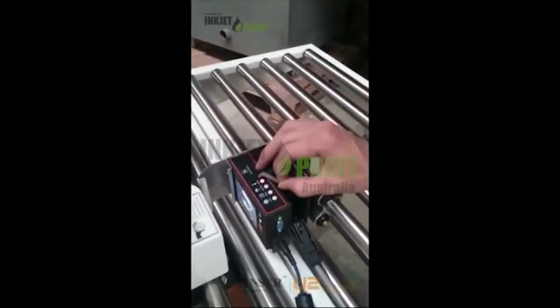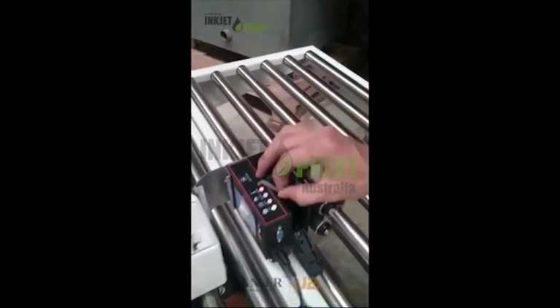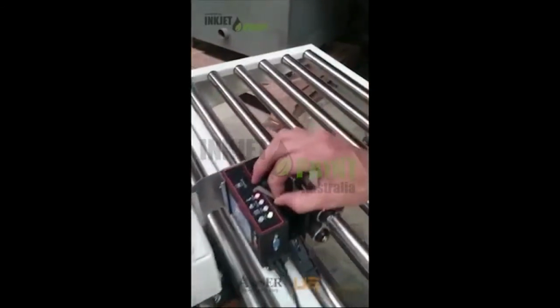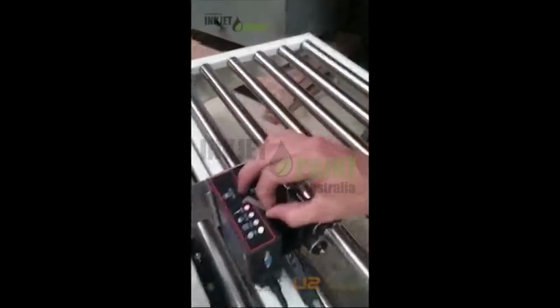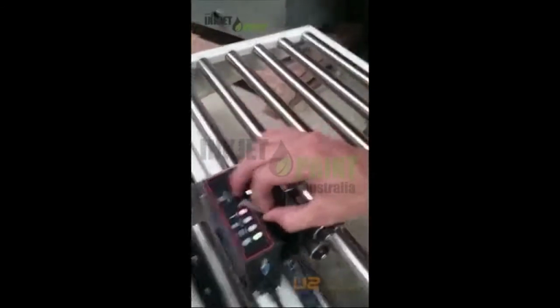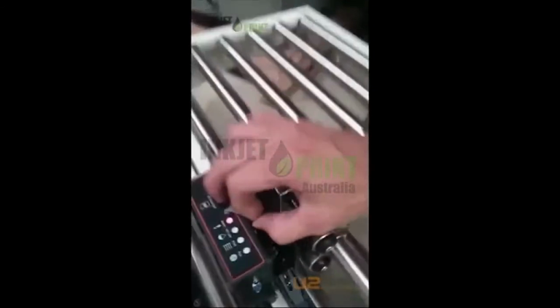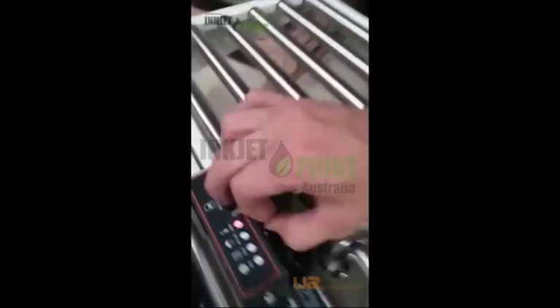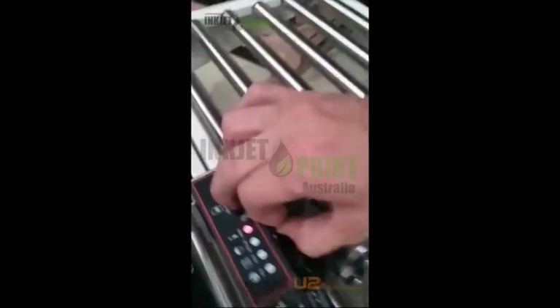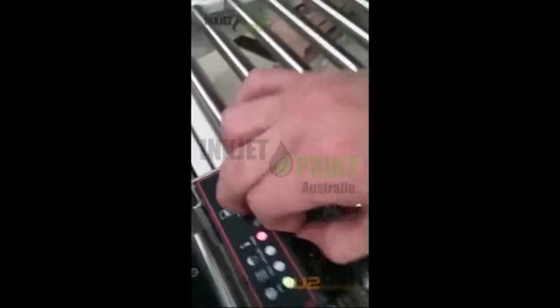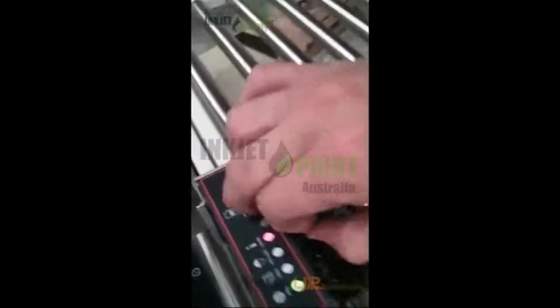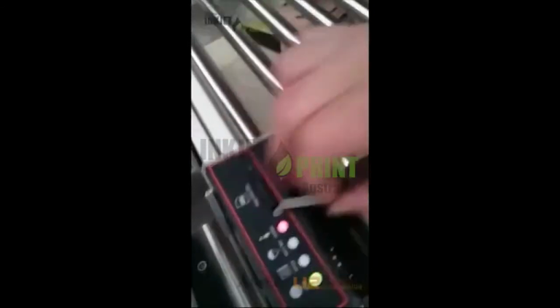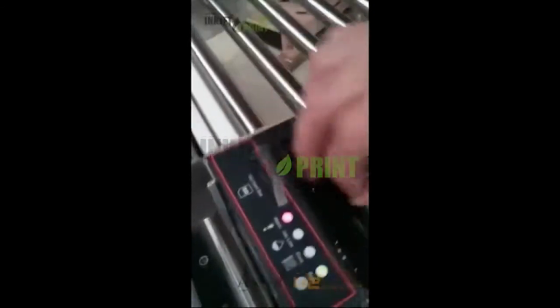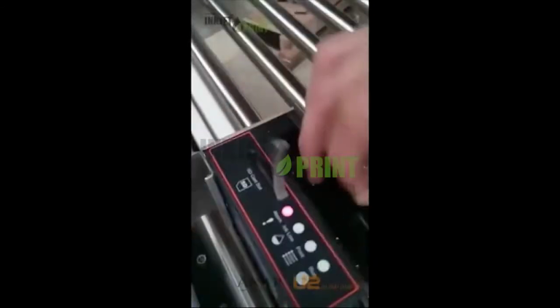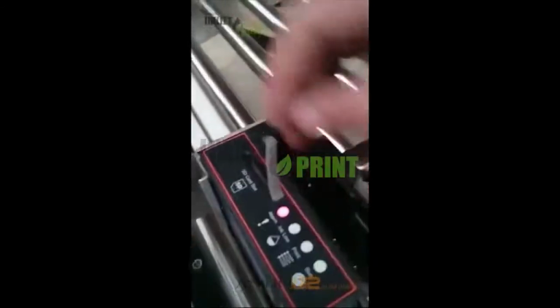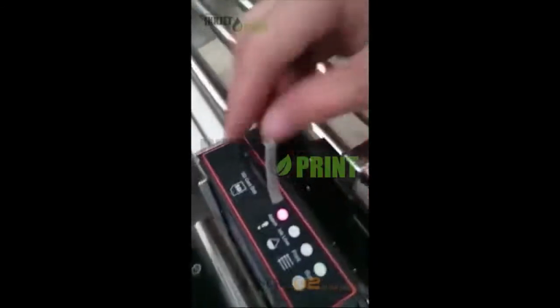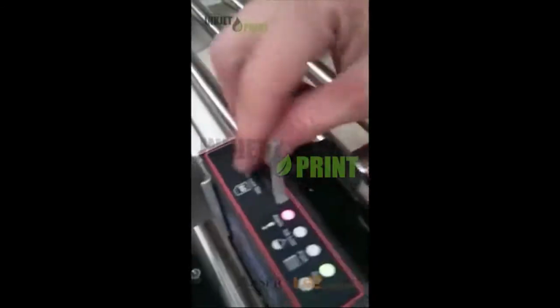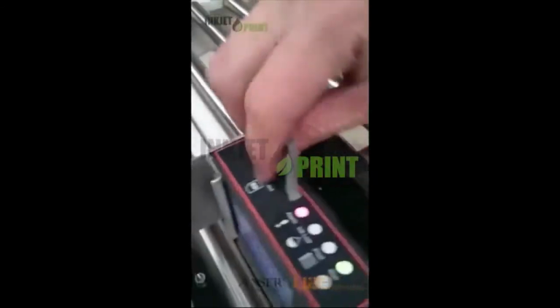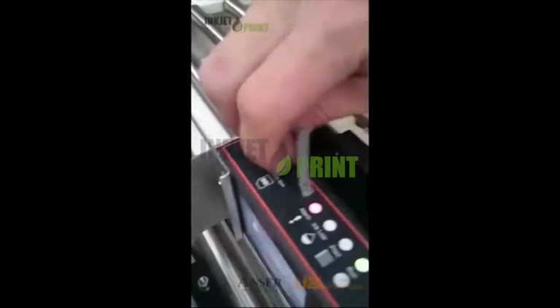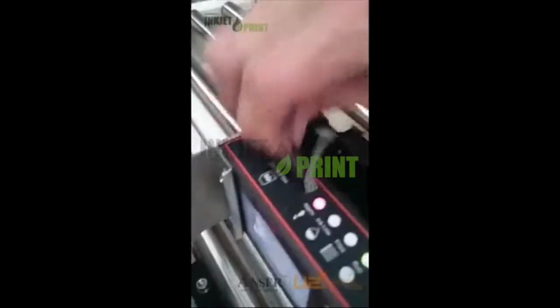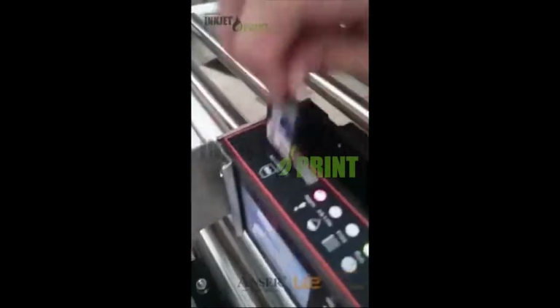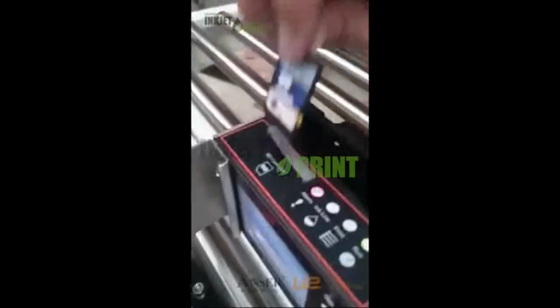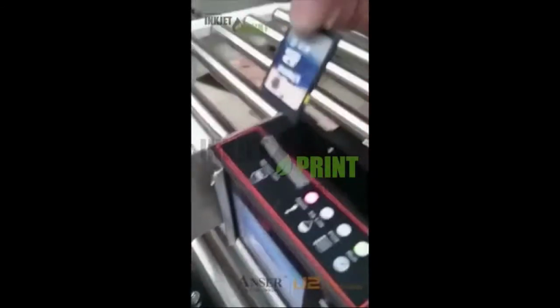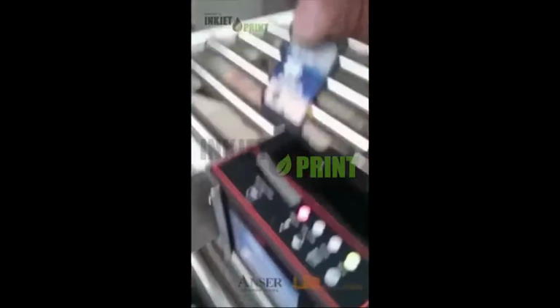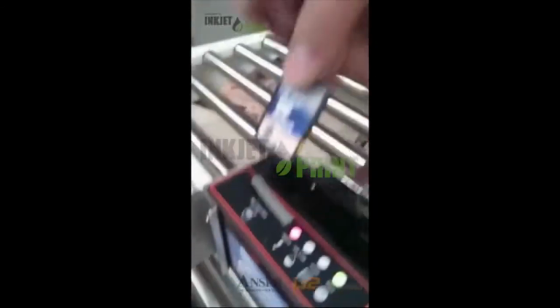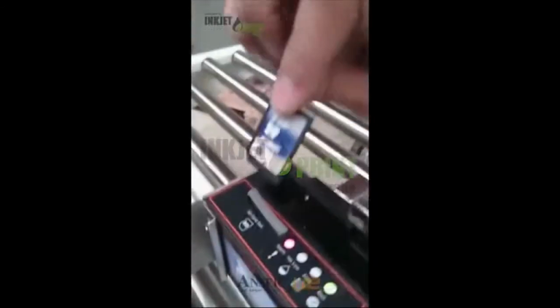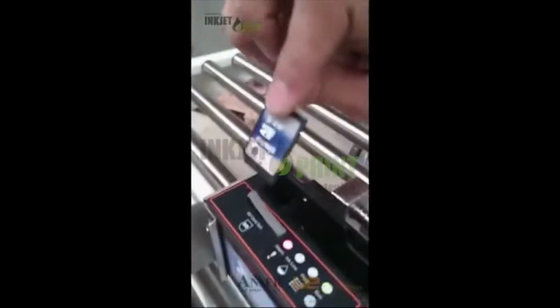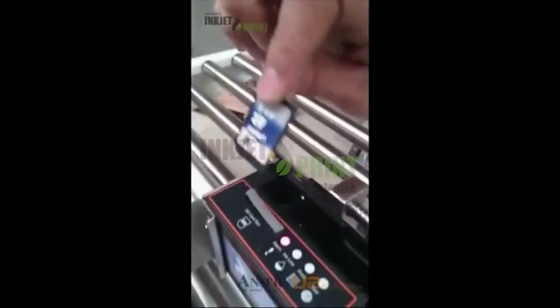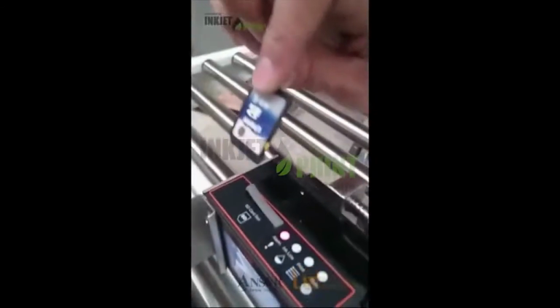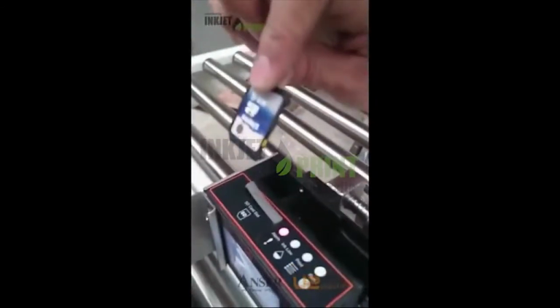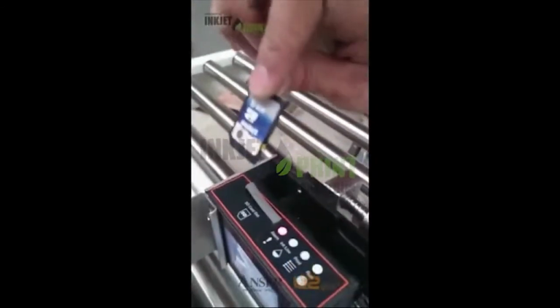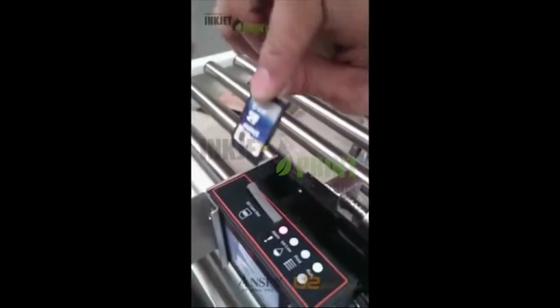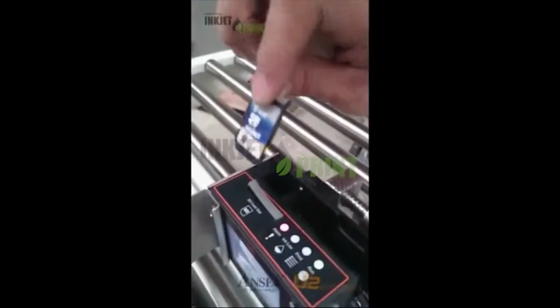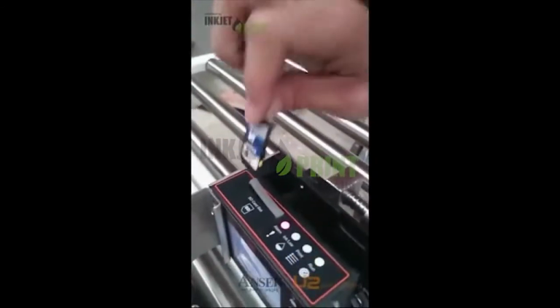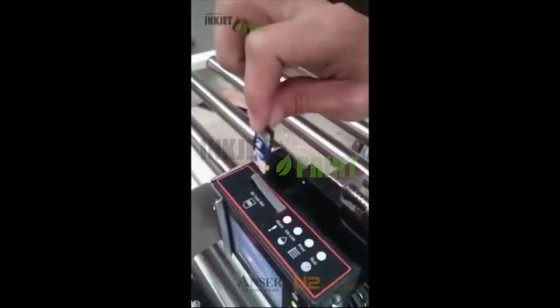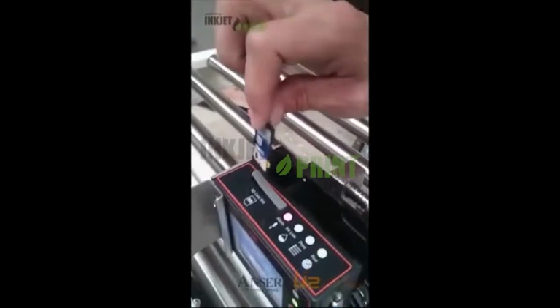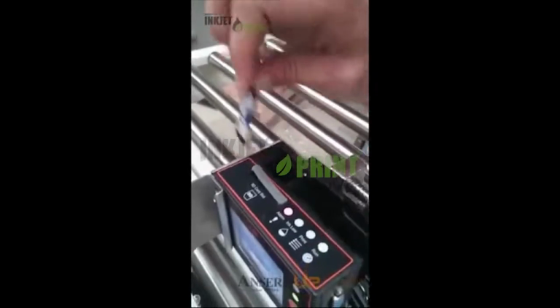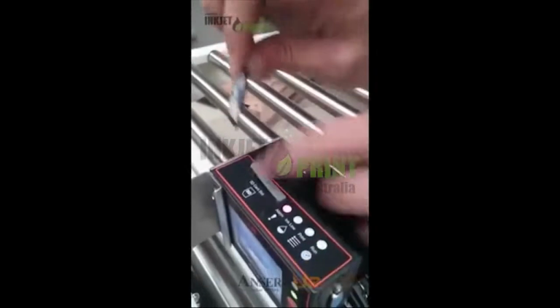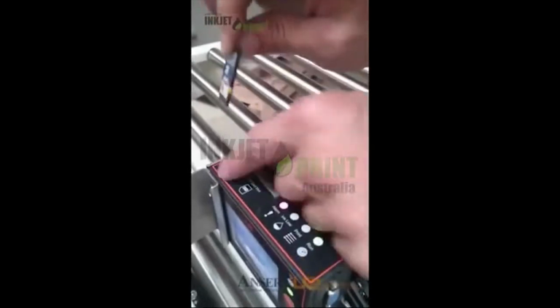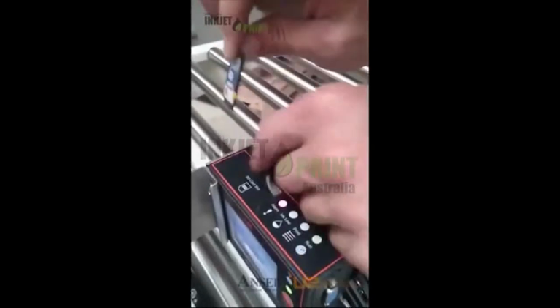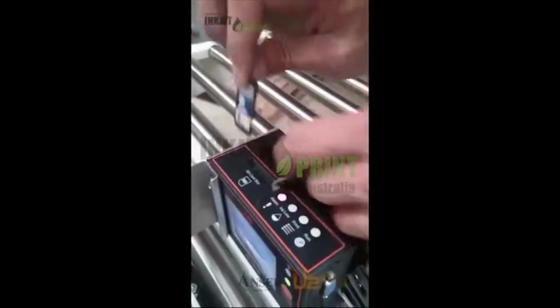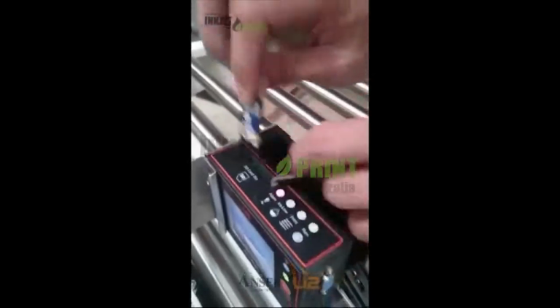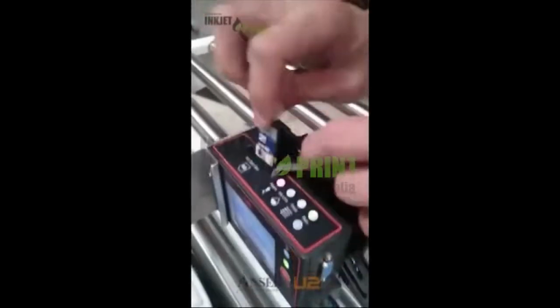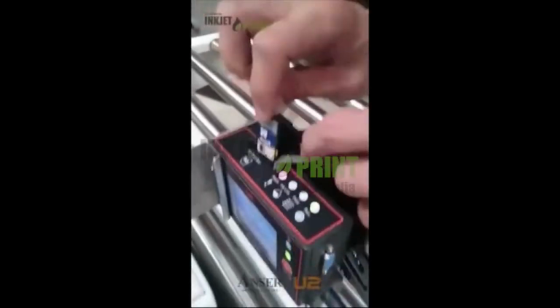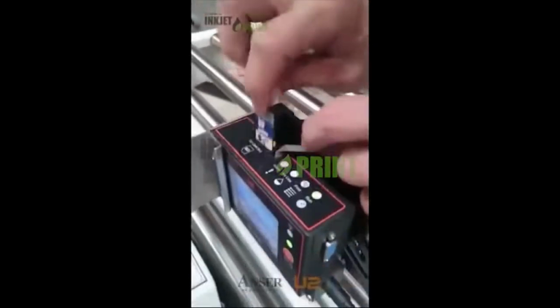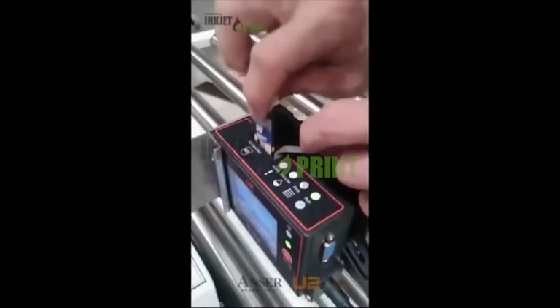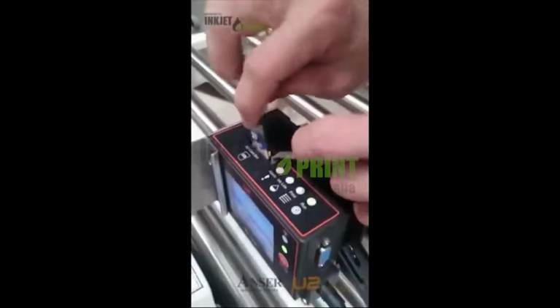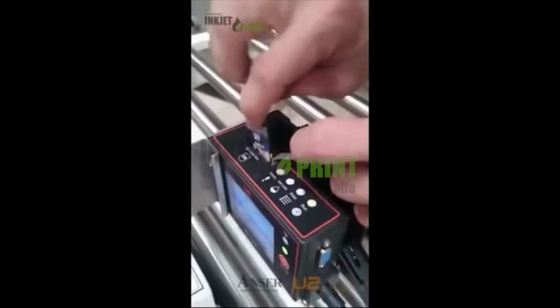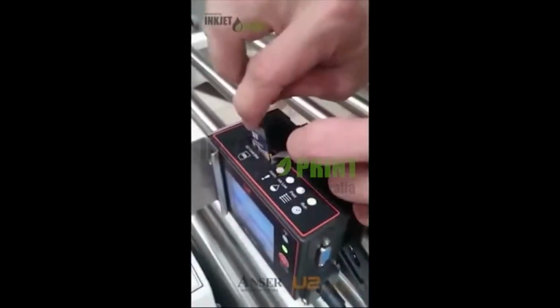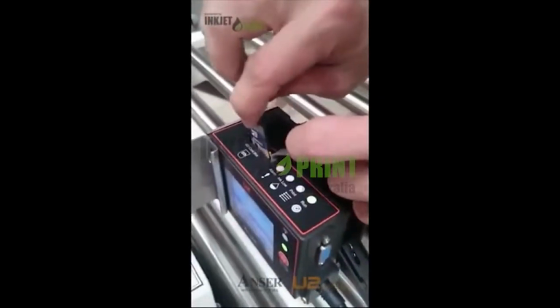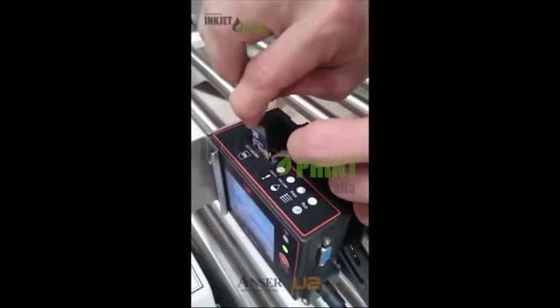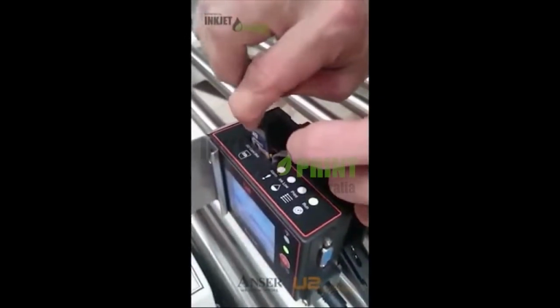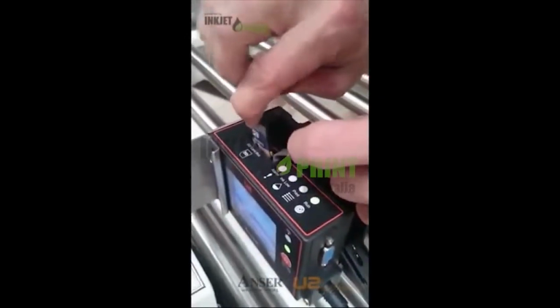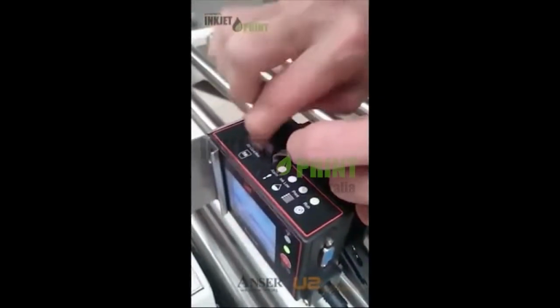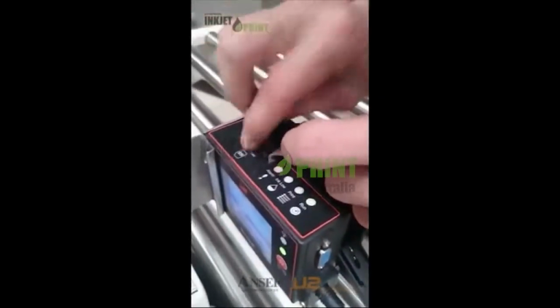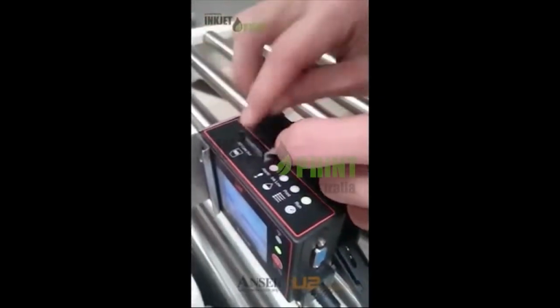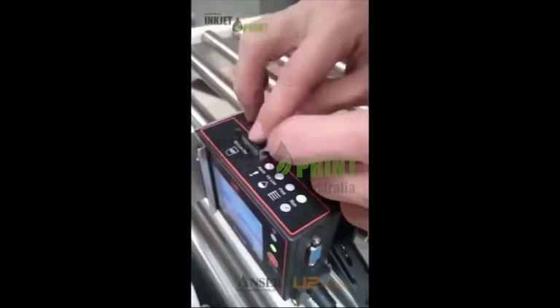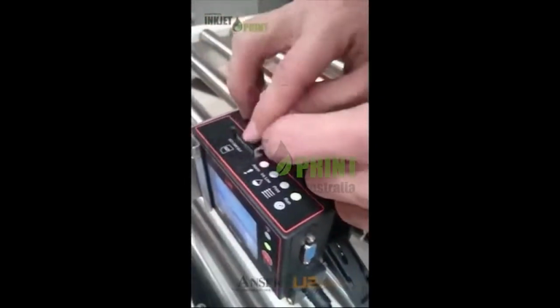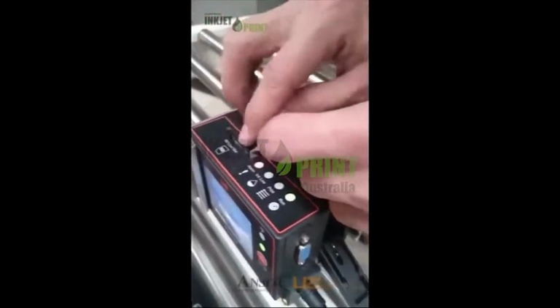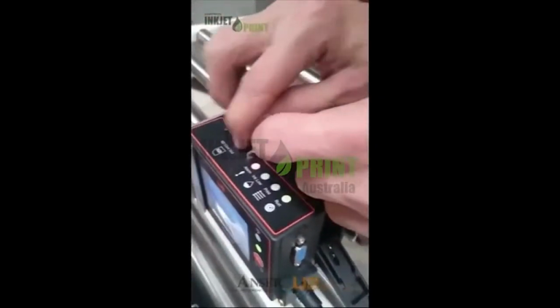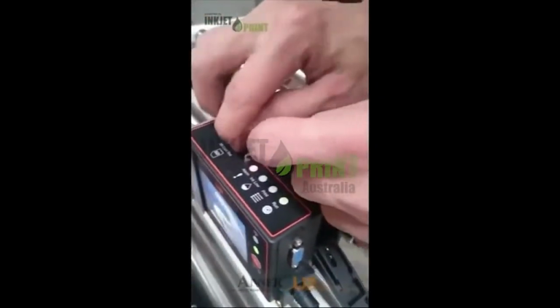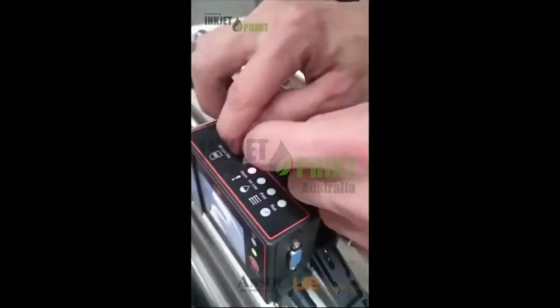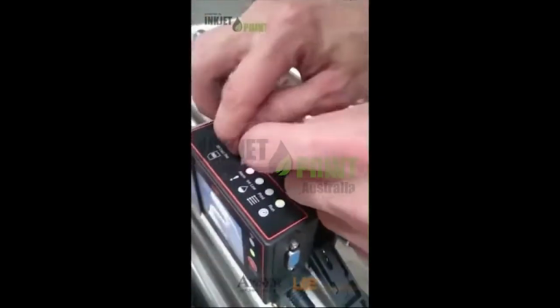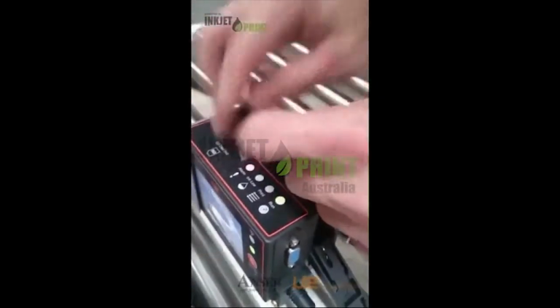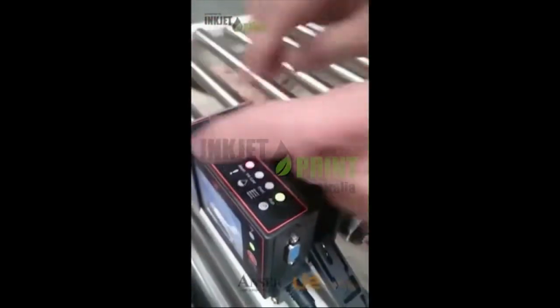You can see our SD card. We plug it into the computer and save all our messages, then plug it back into the printer.